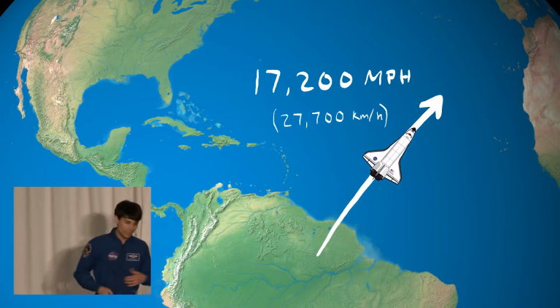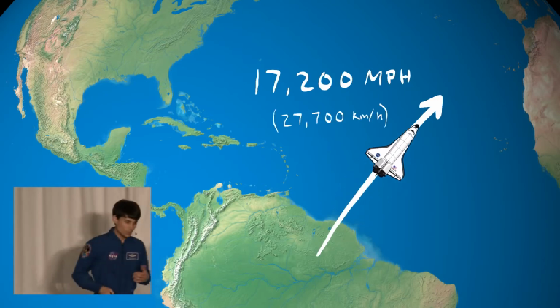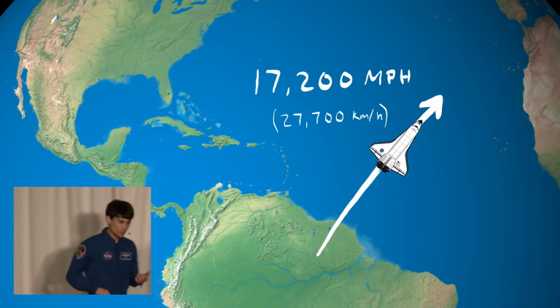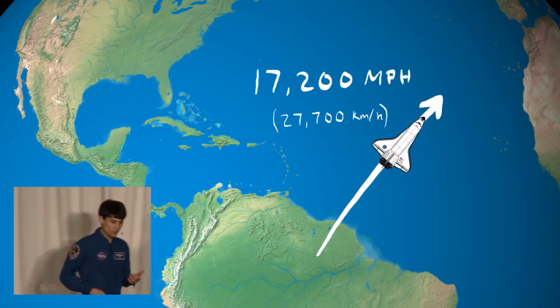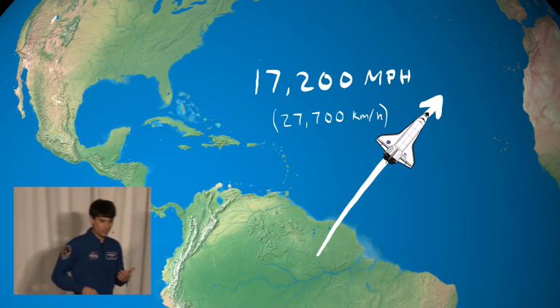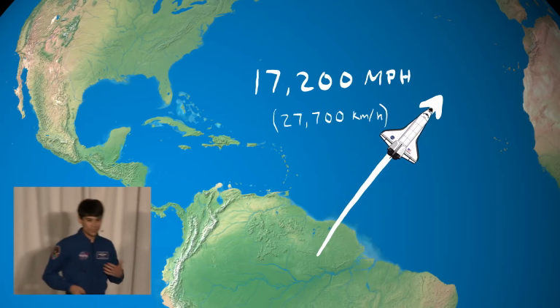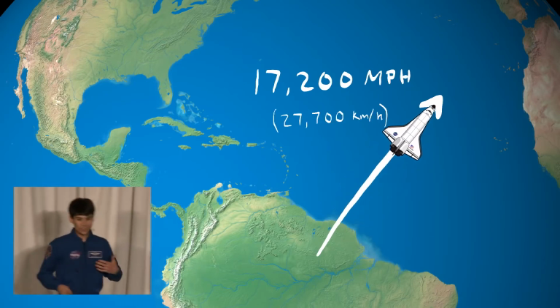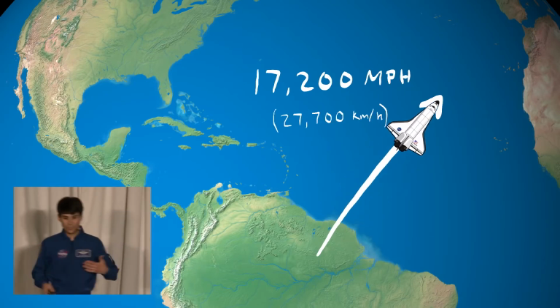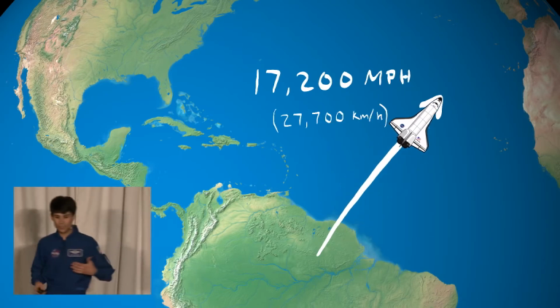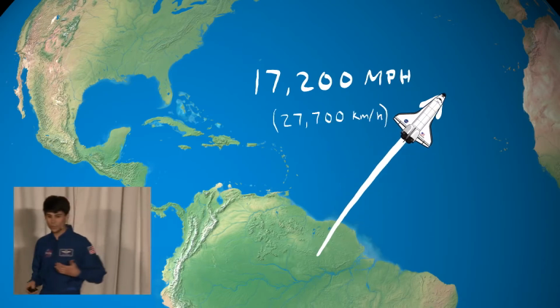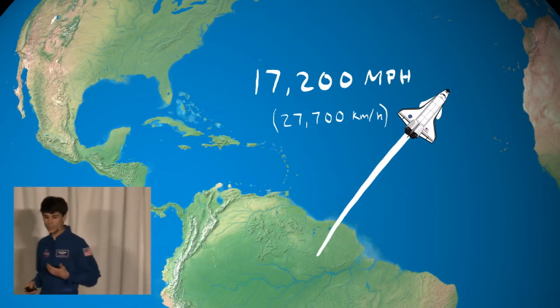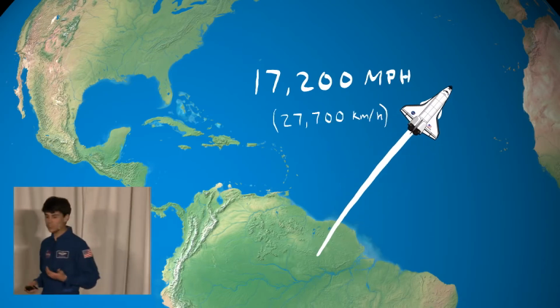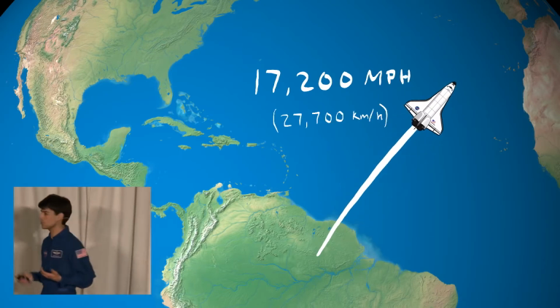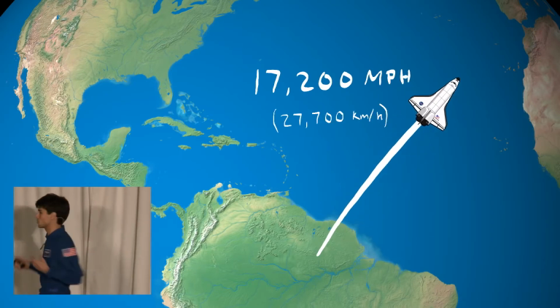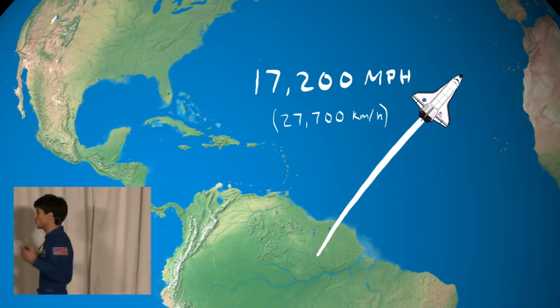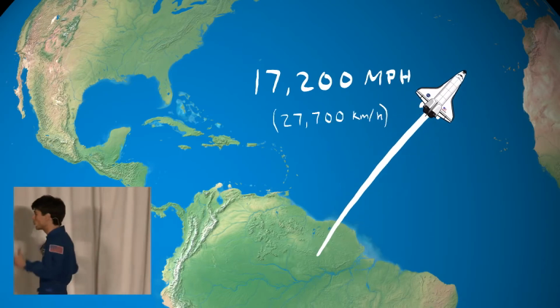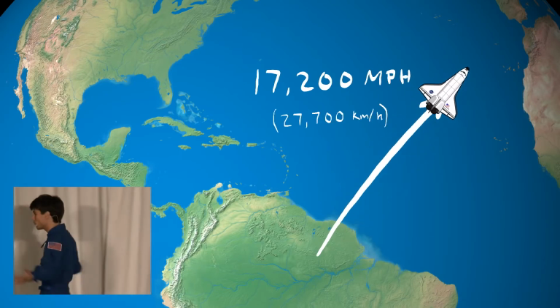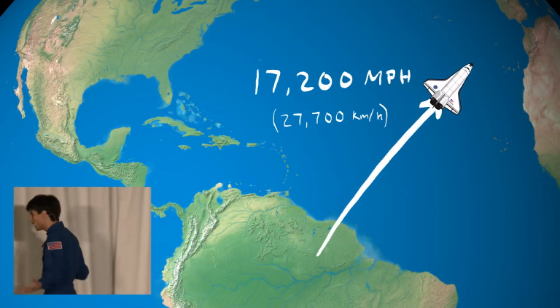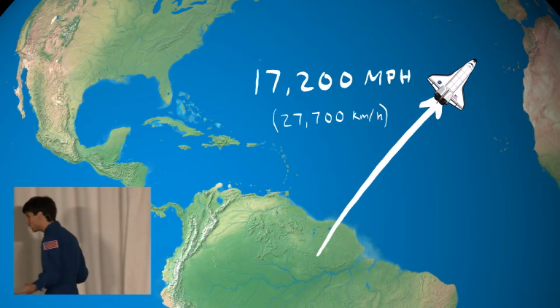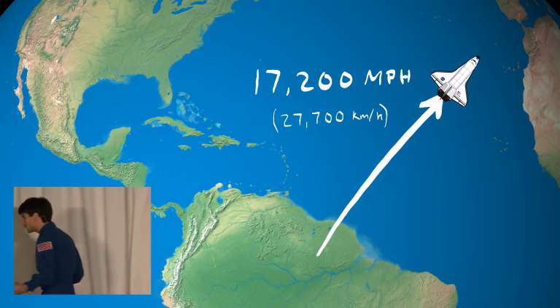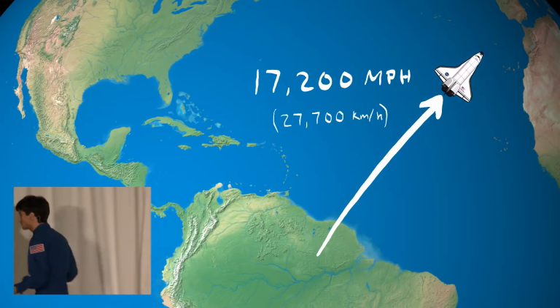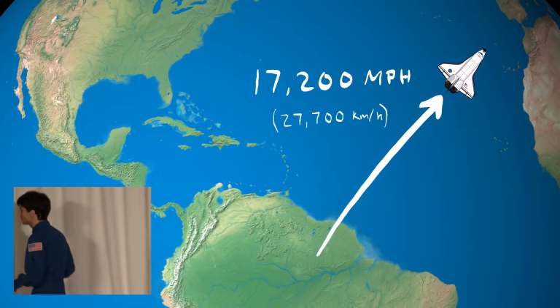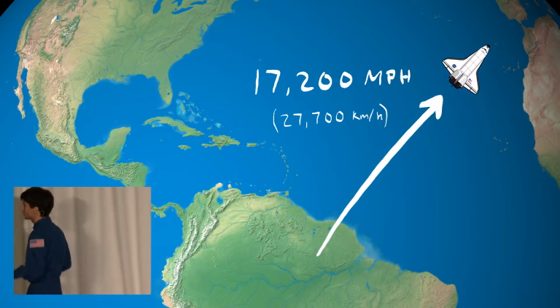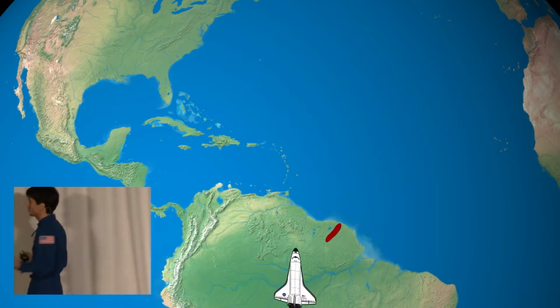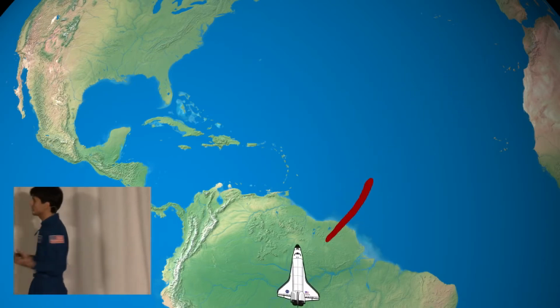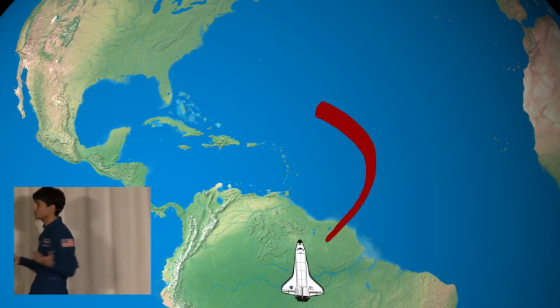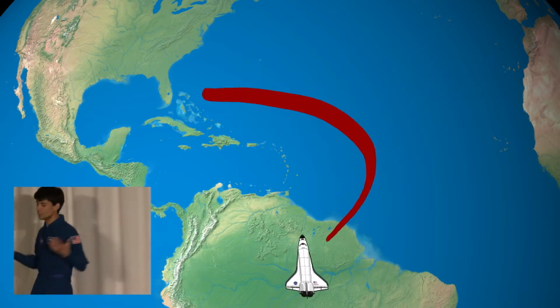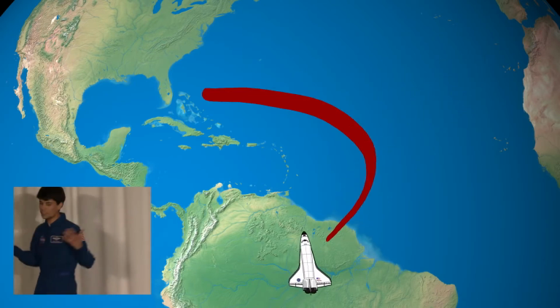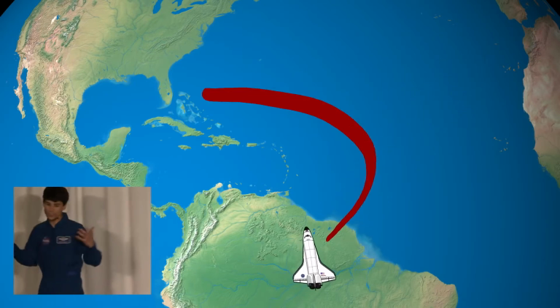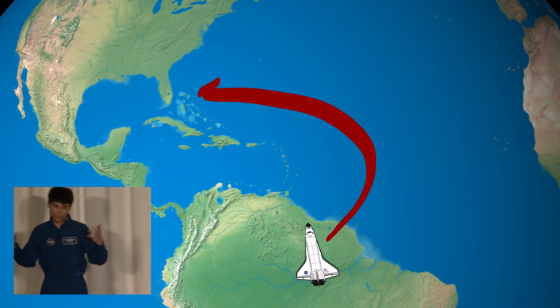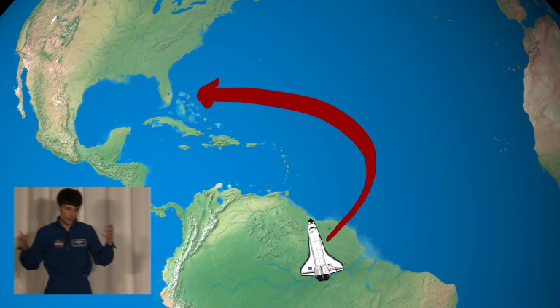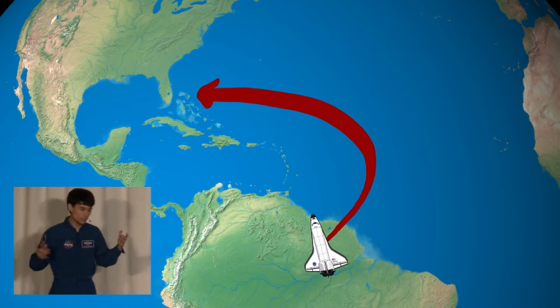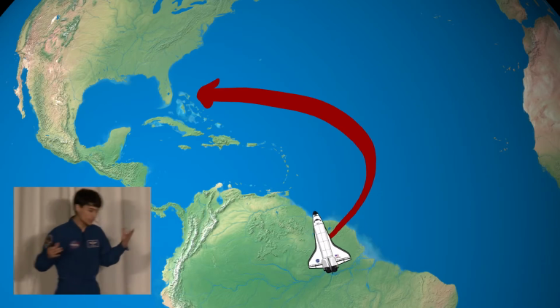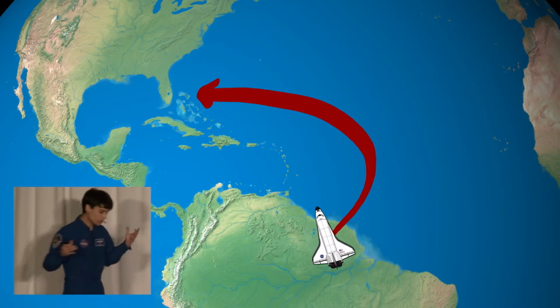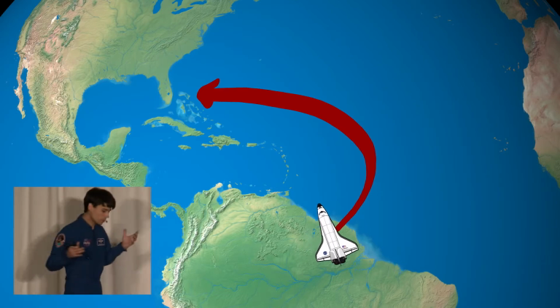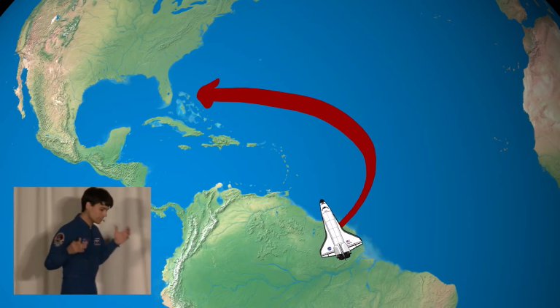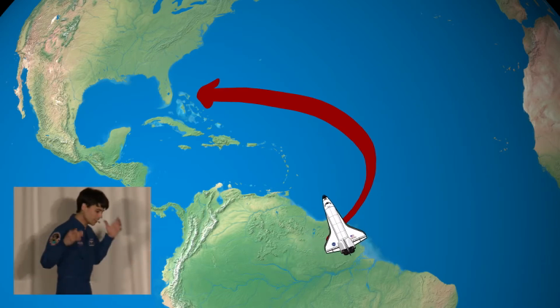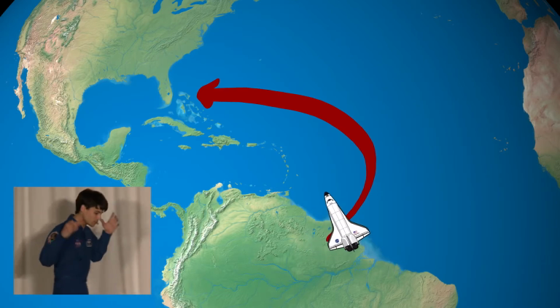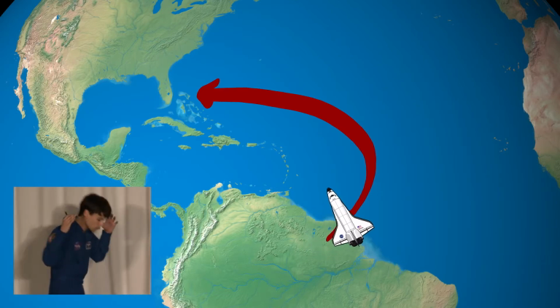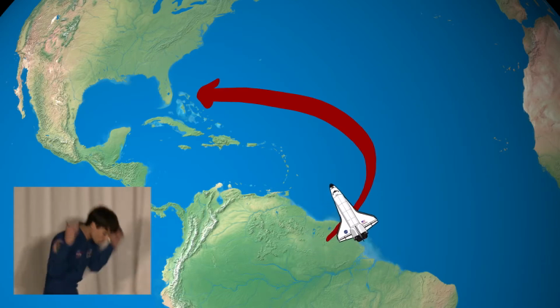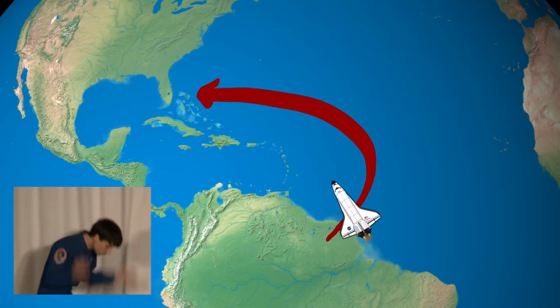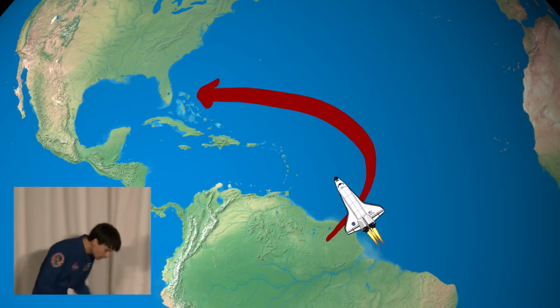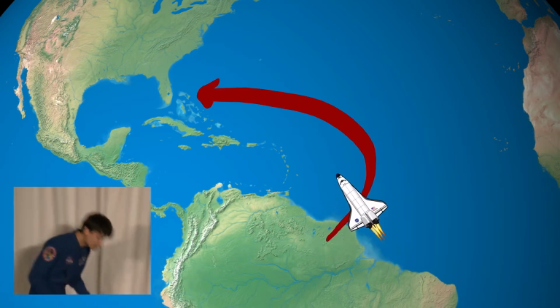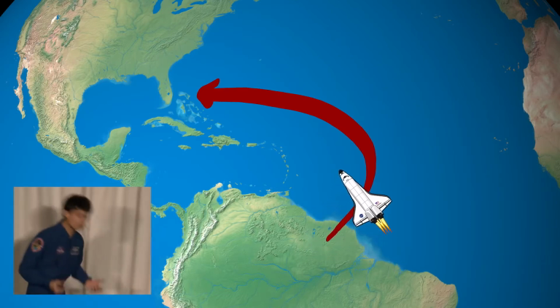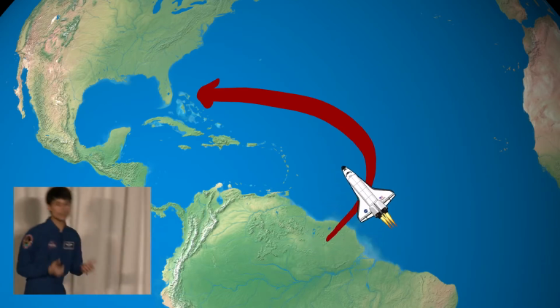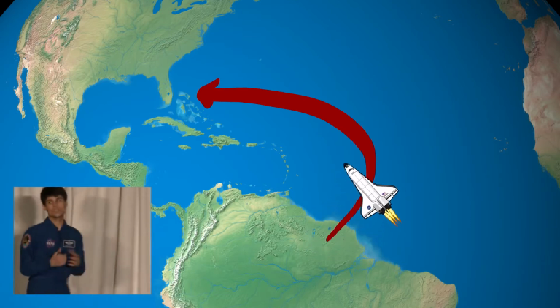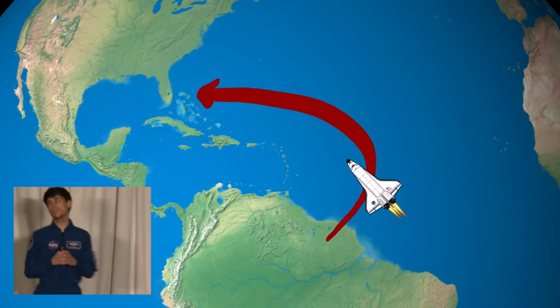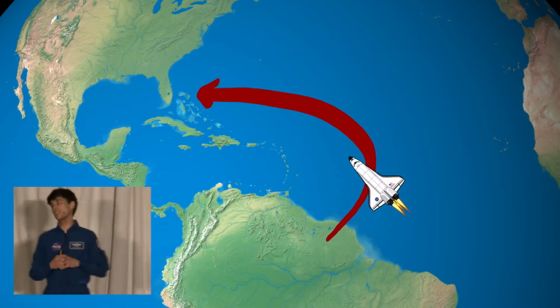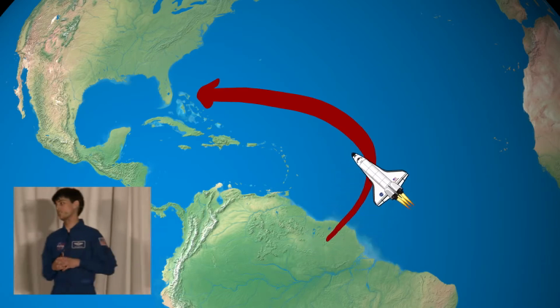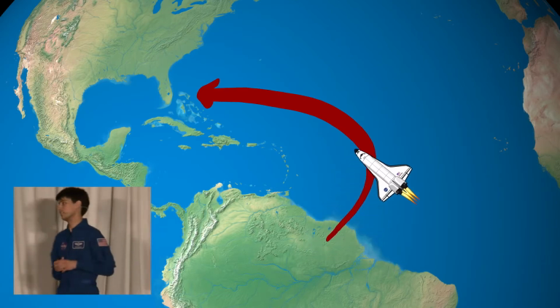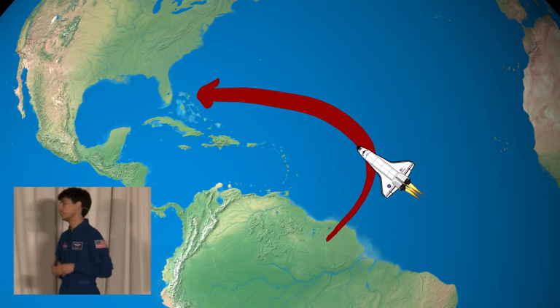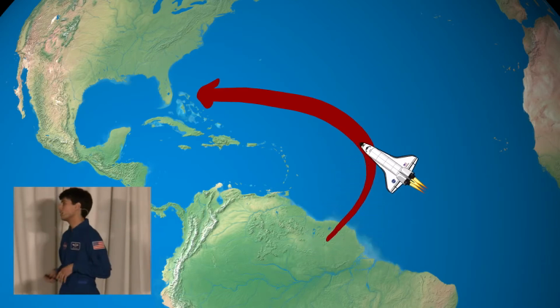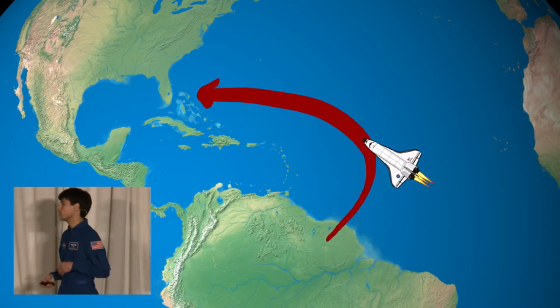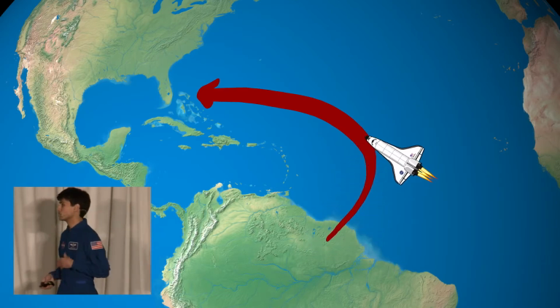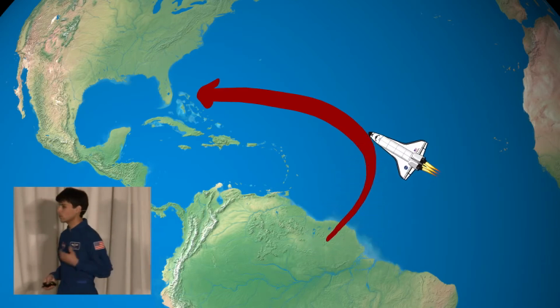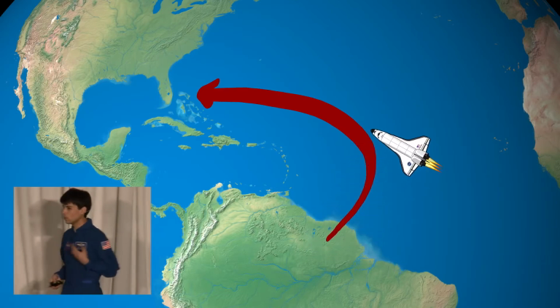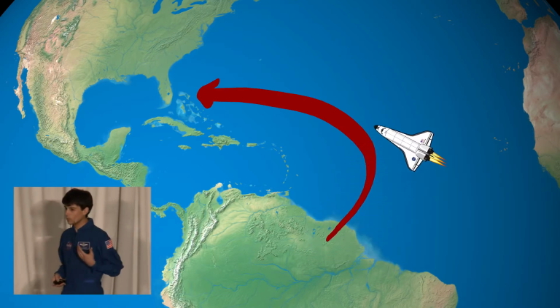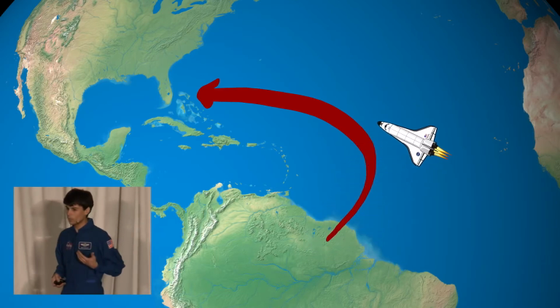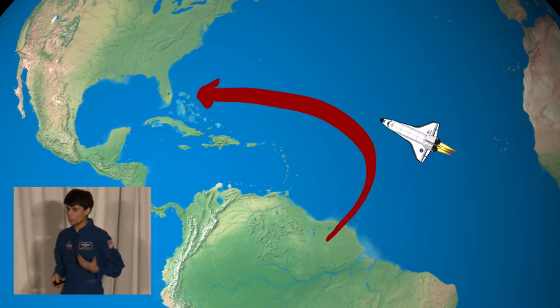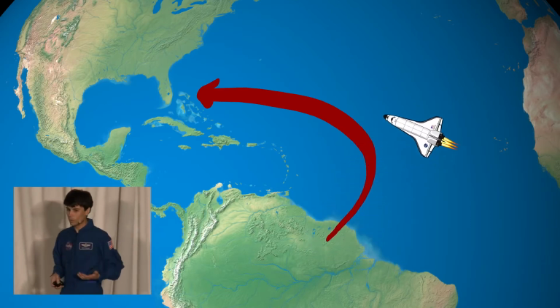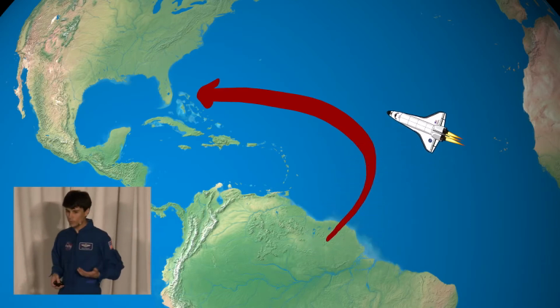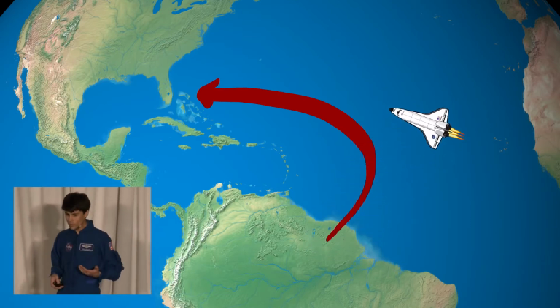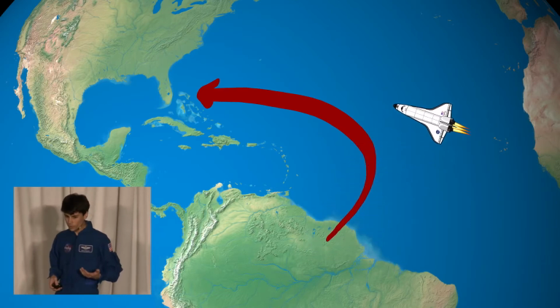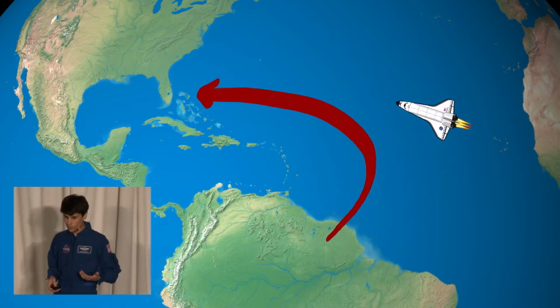But let's say right now we're orbiting over South America, traveling over 17,000 miles an hour in the wrong direction. Well, we can't just turn around. Changing direction in orbit takes crazy amounts of energy.